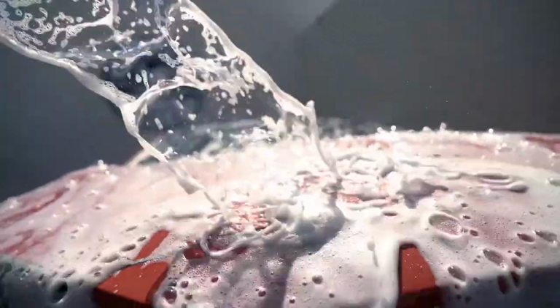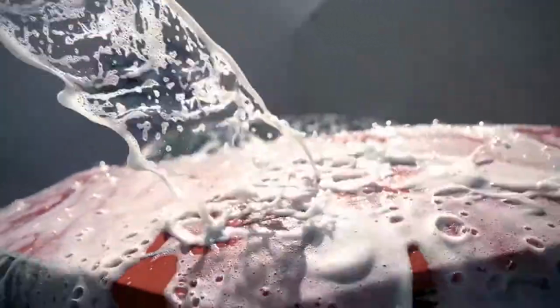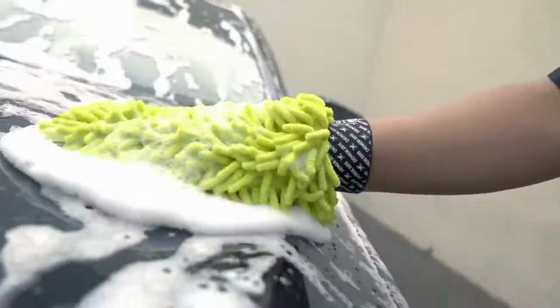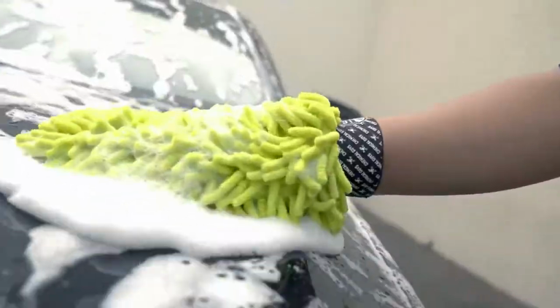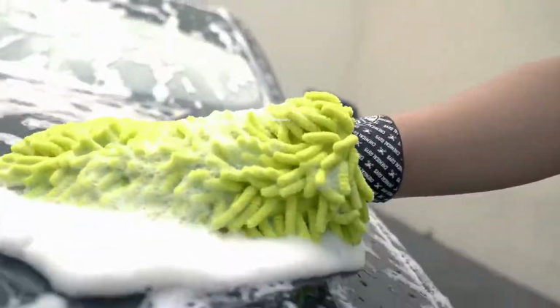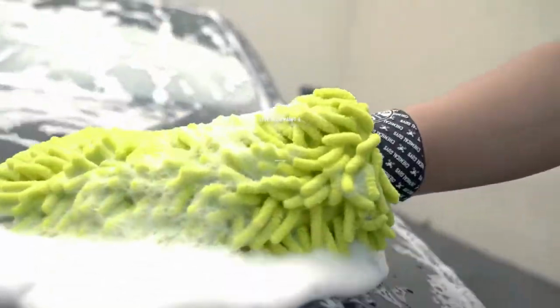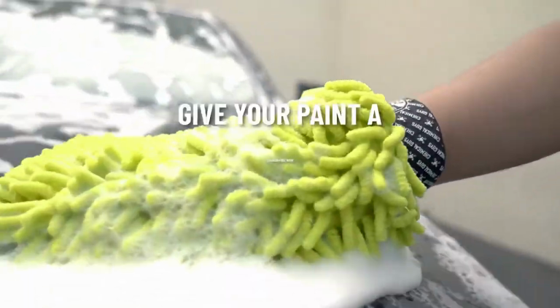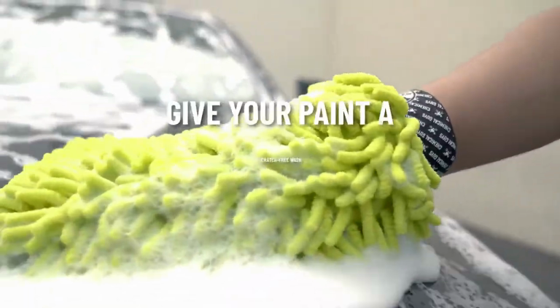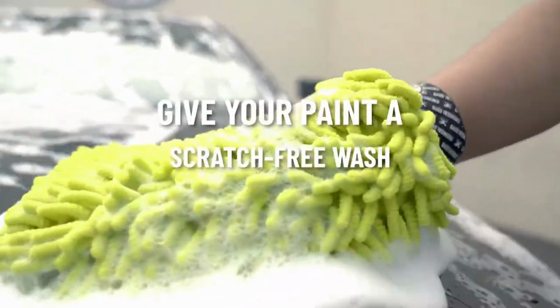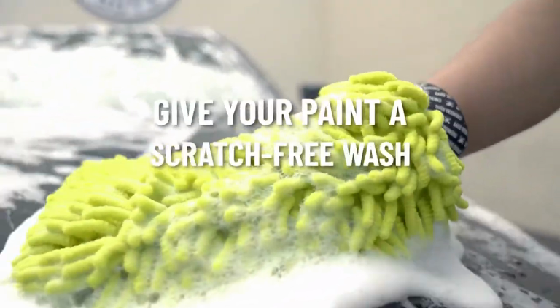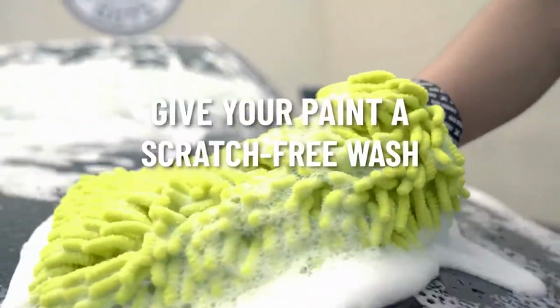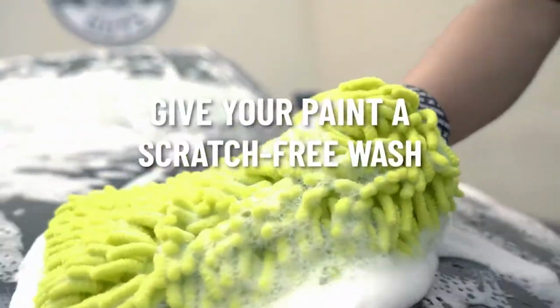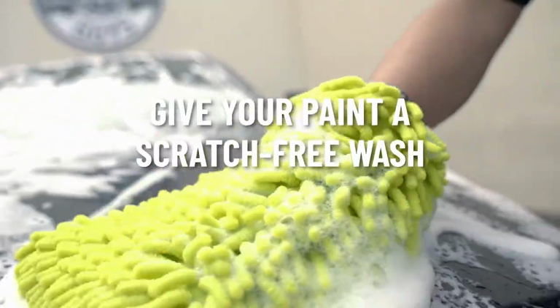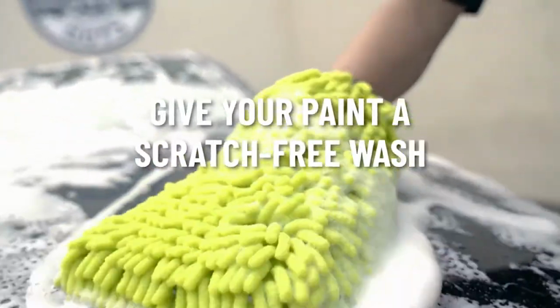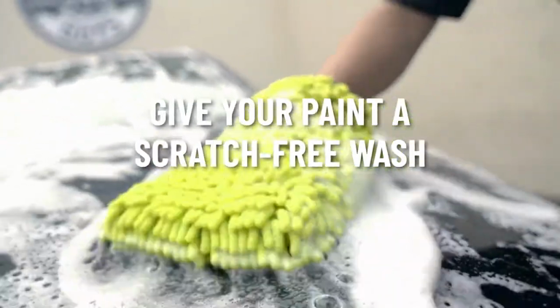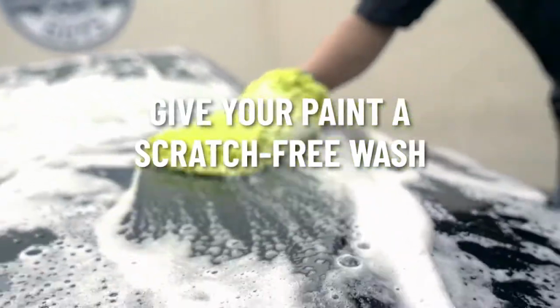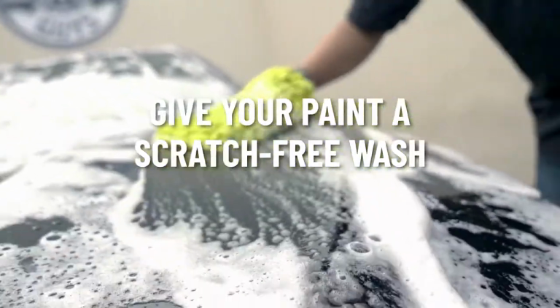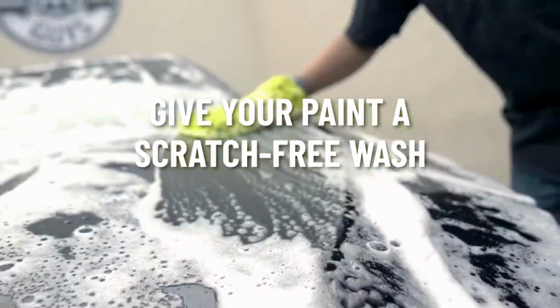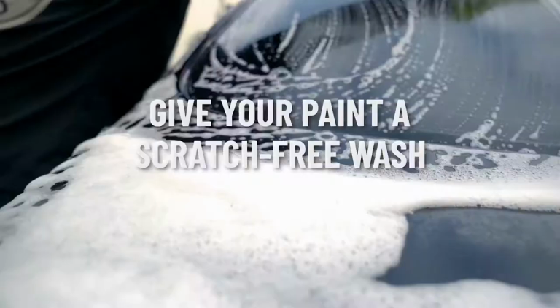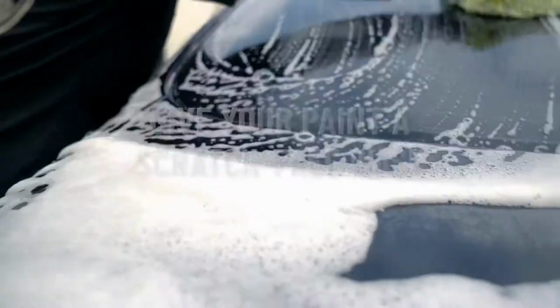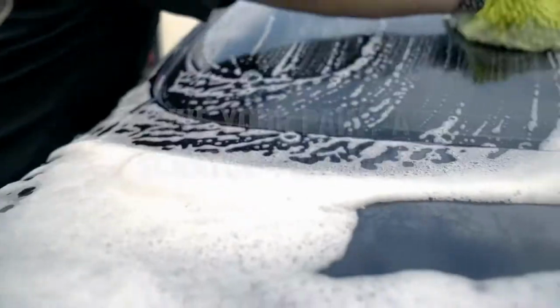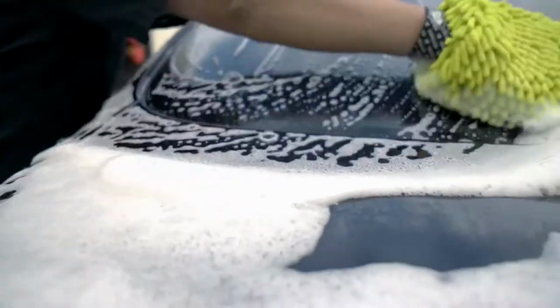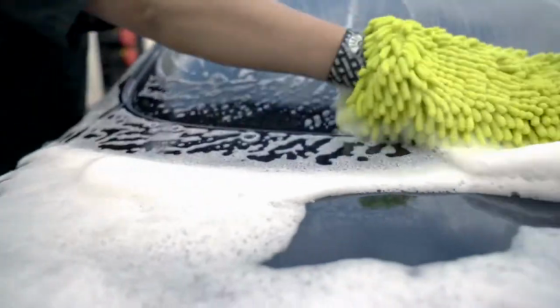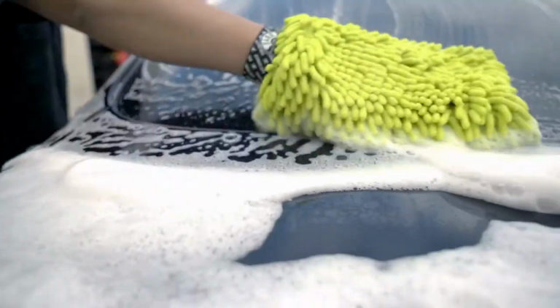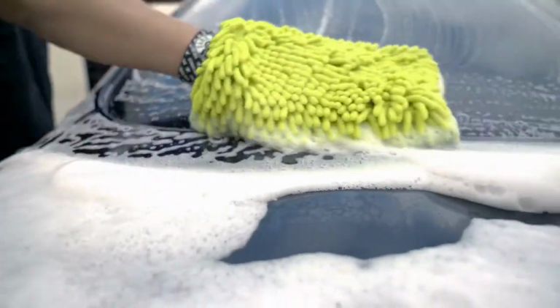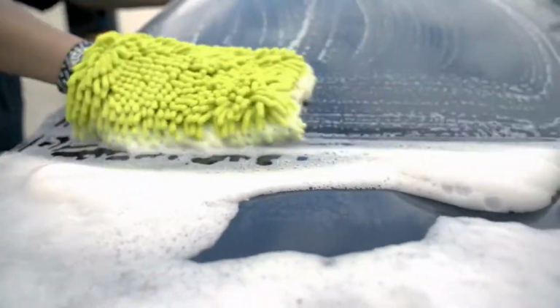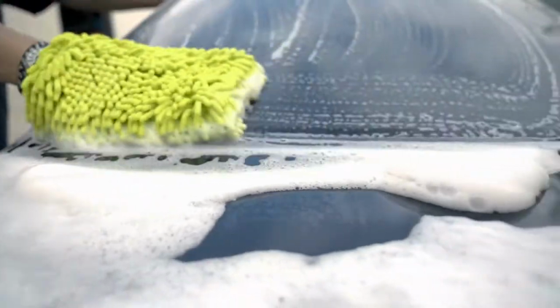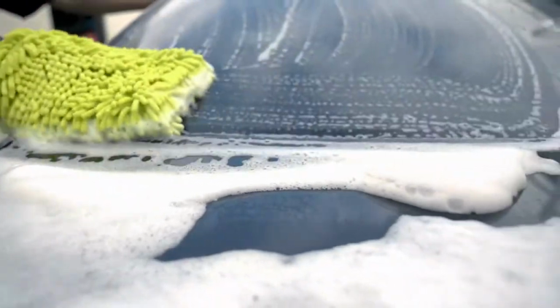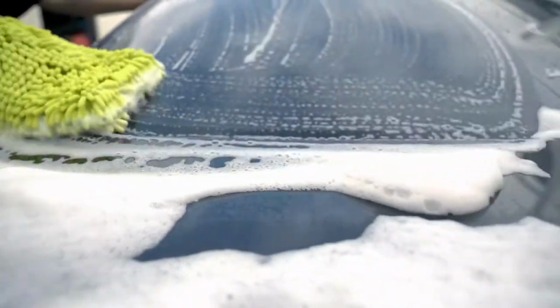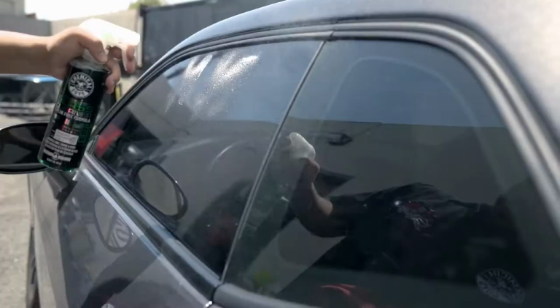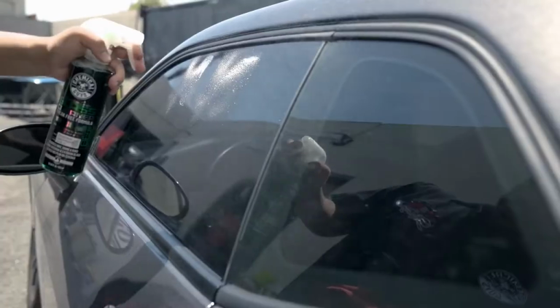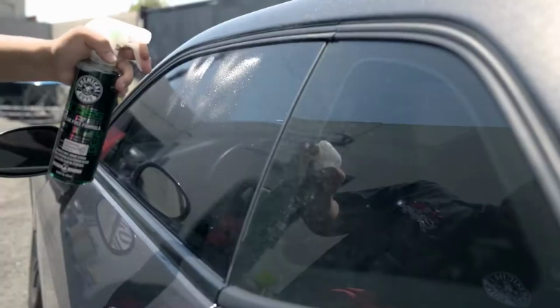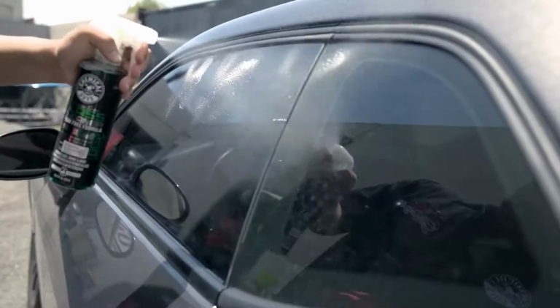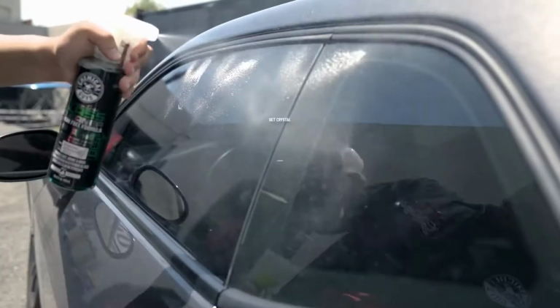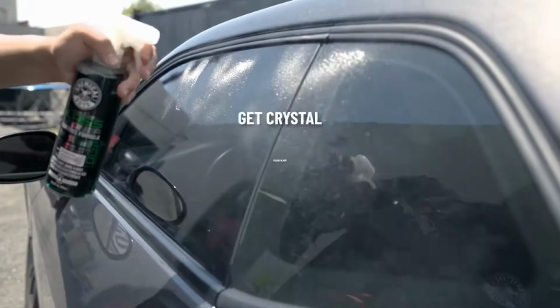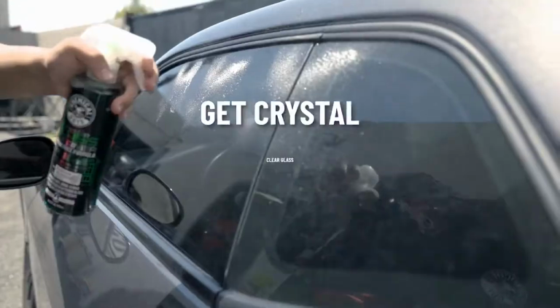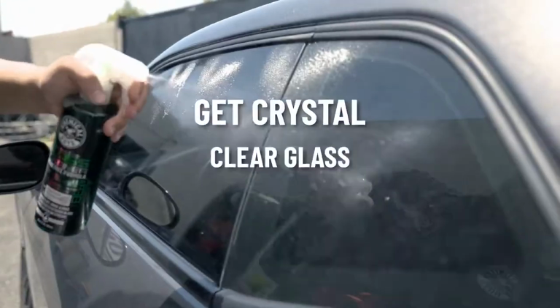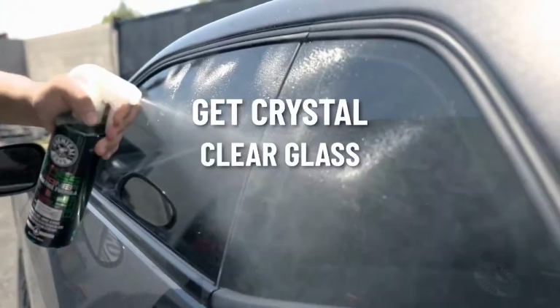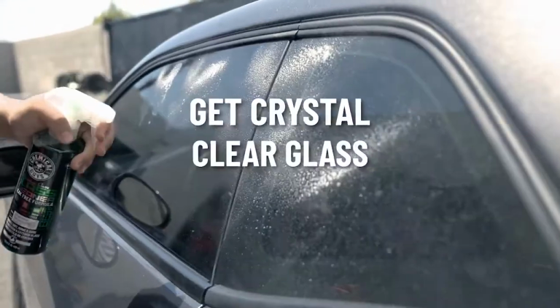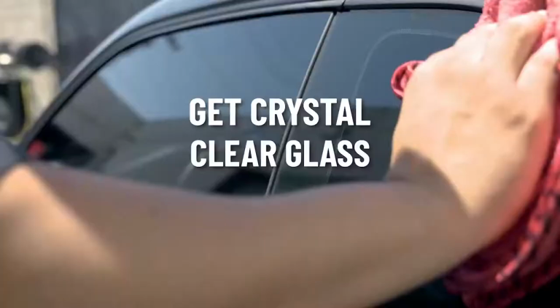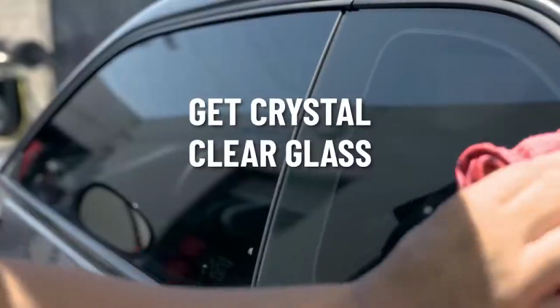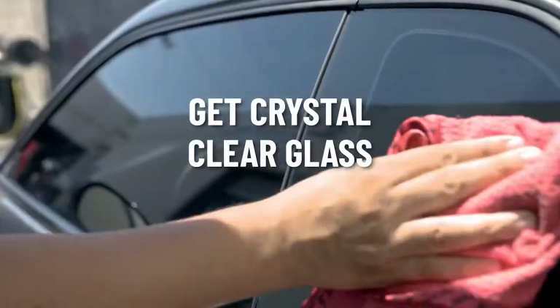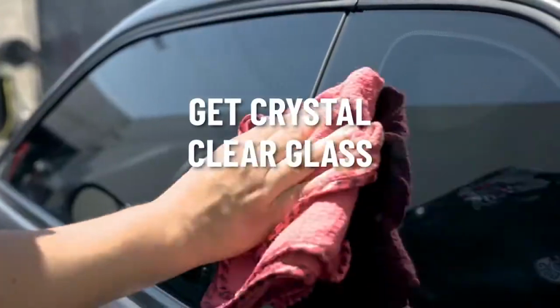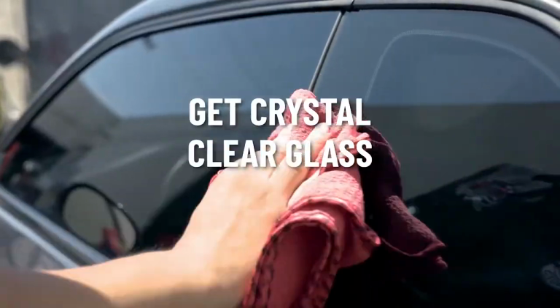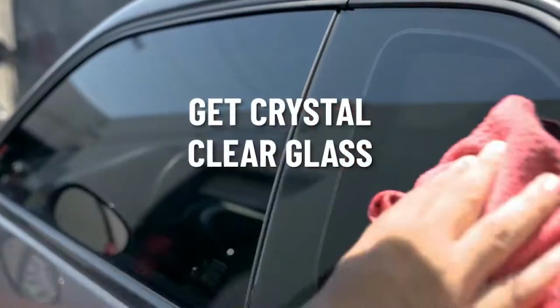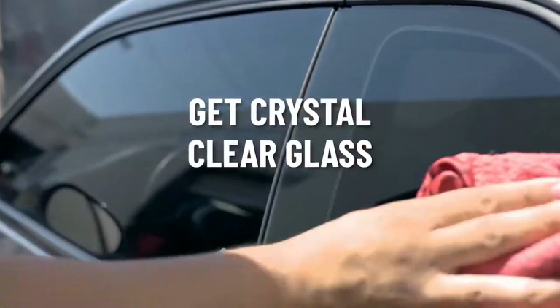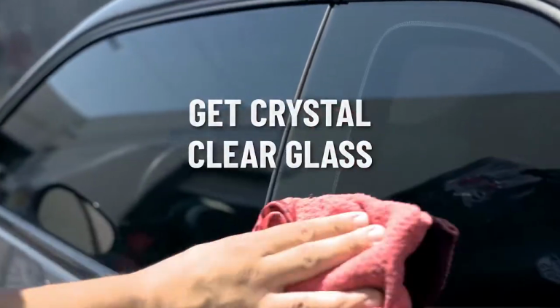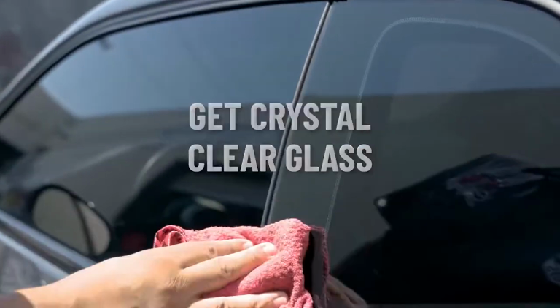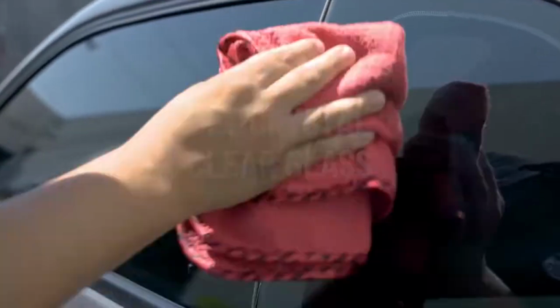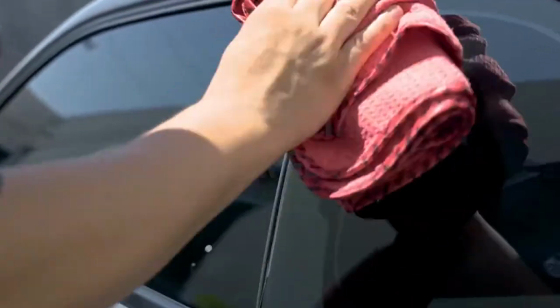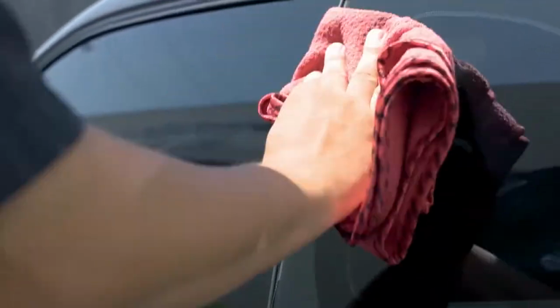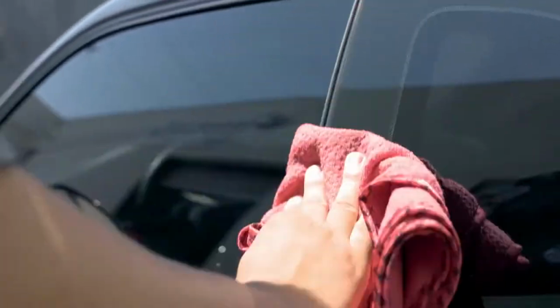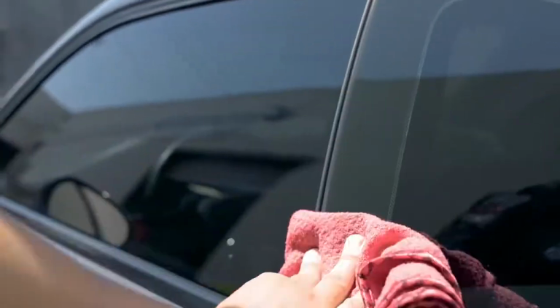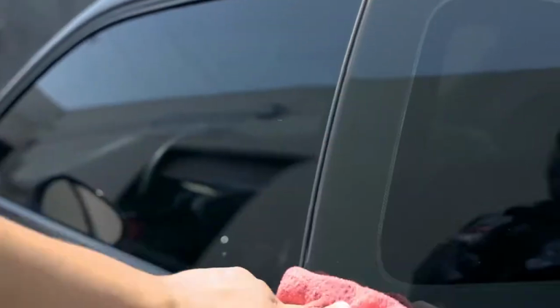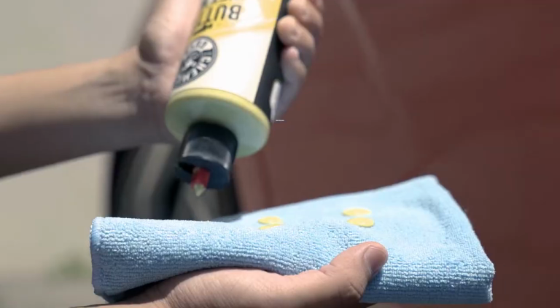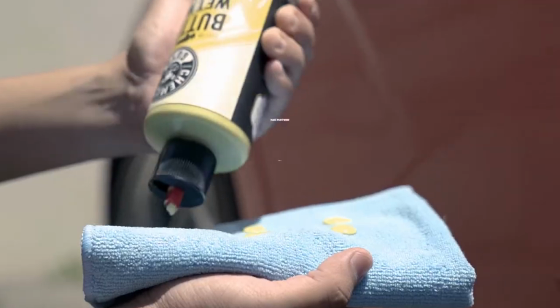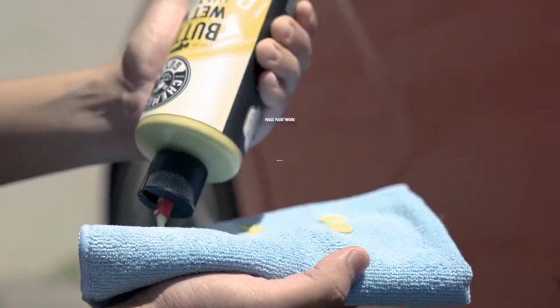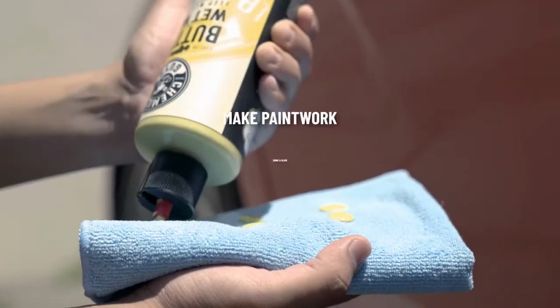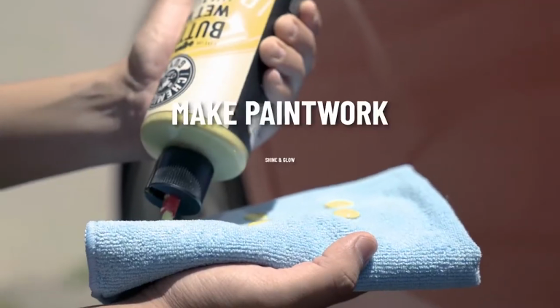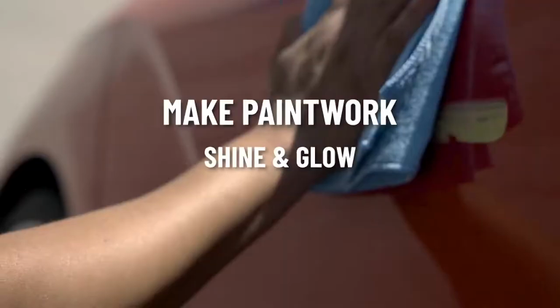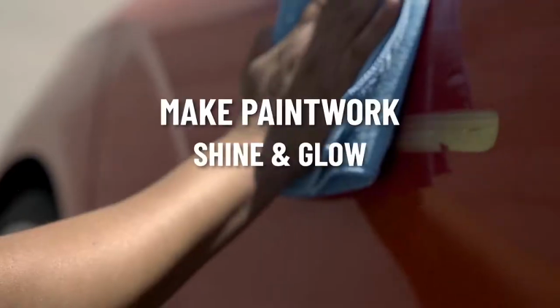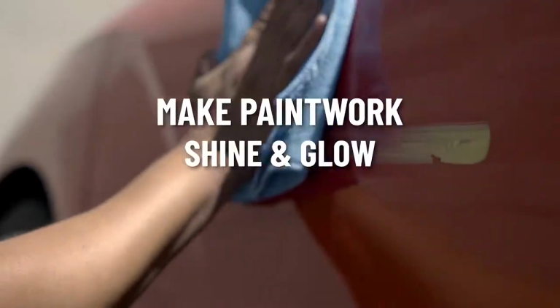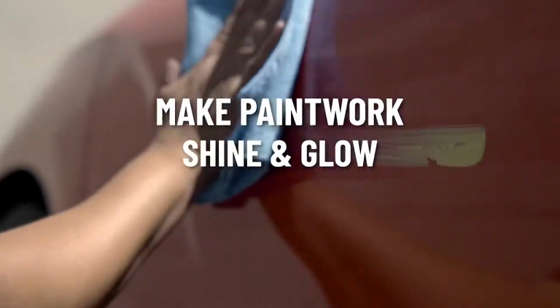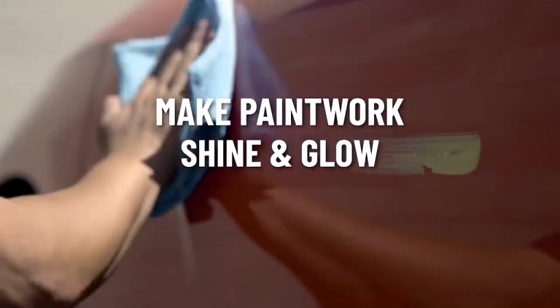Give your paint a scratch-free wash, get crystal clear glass, and make paint work shine and glow.